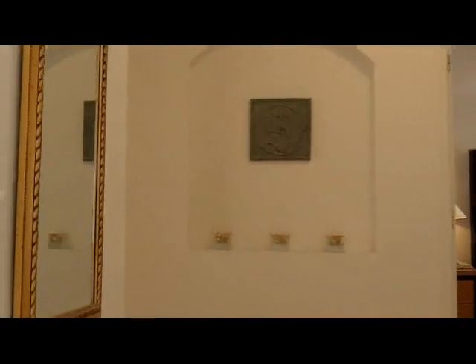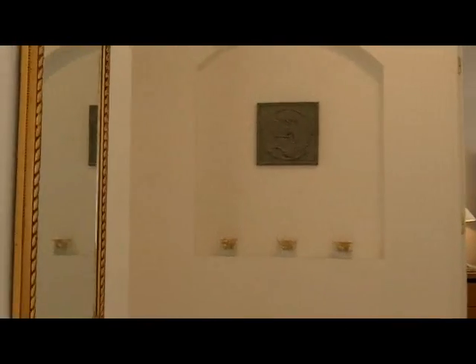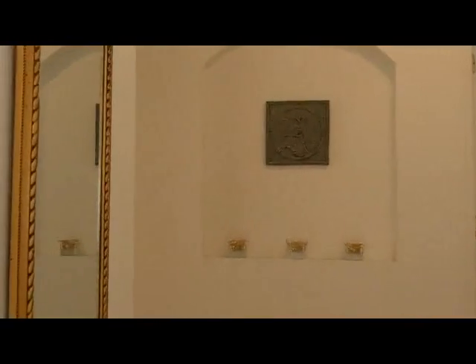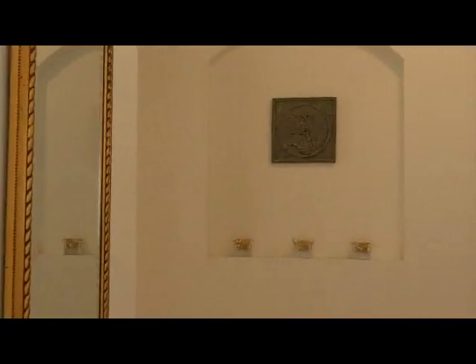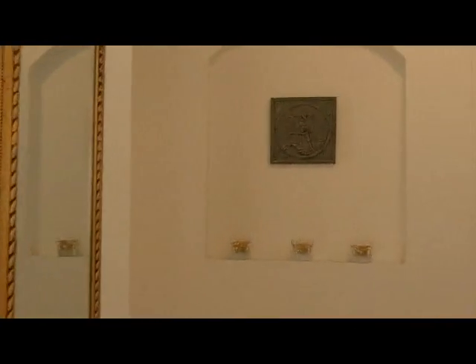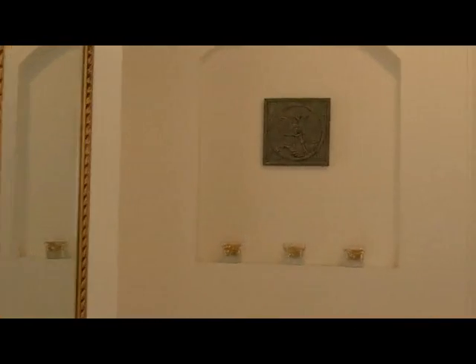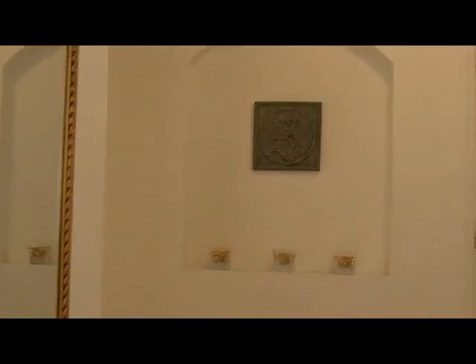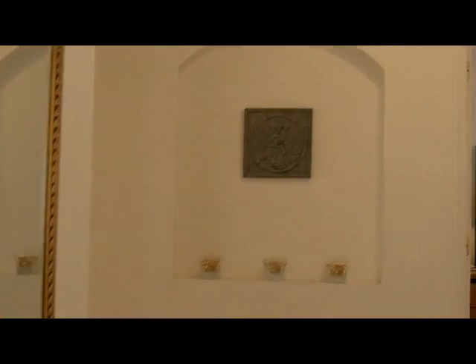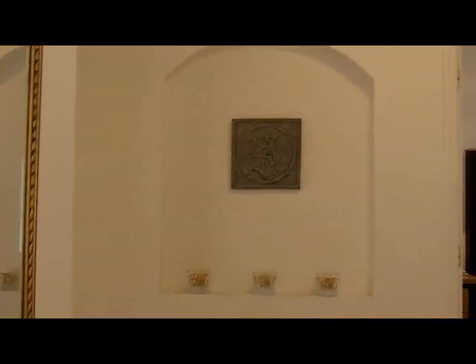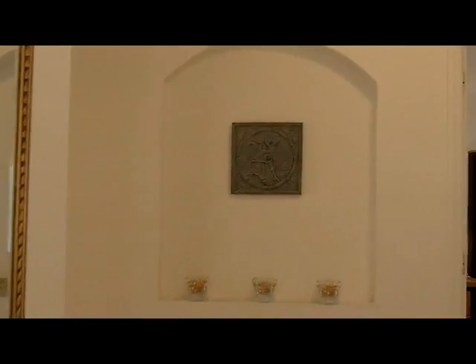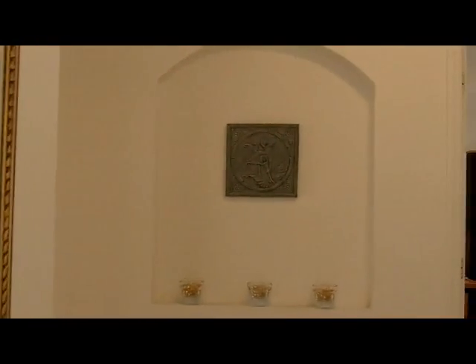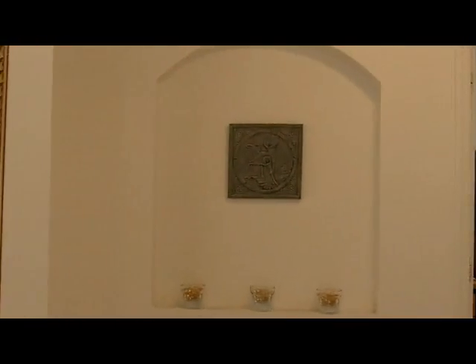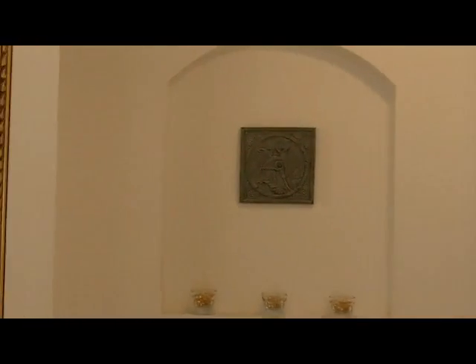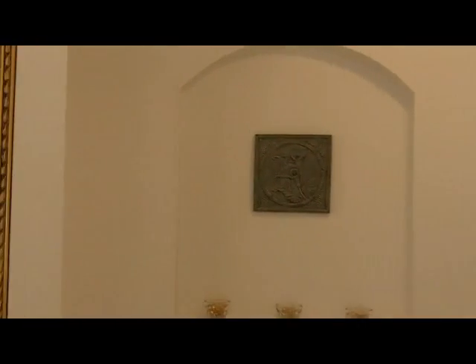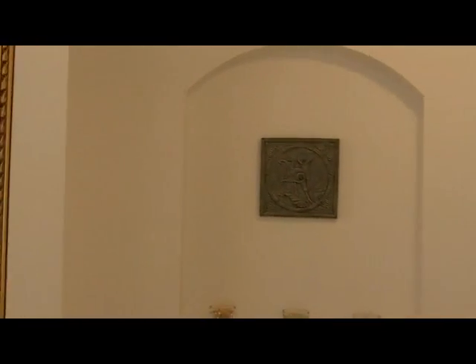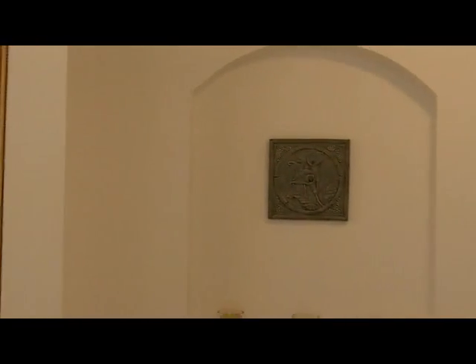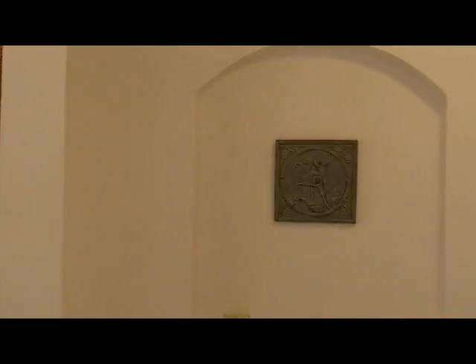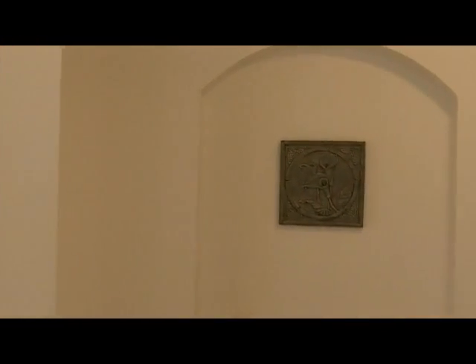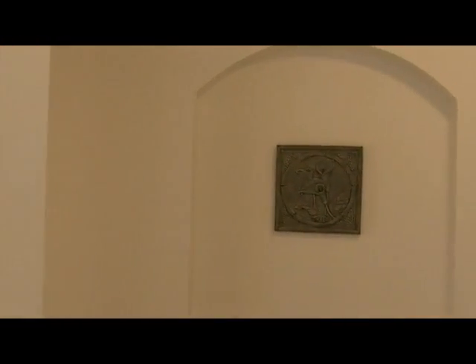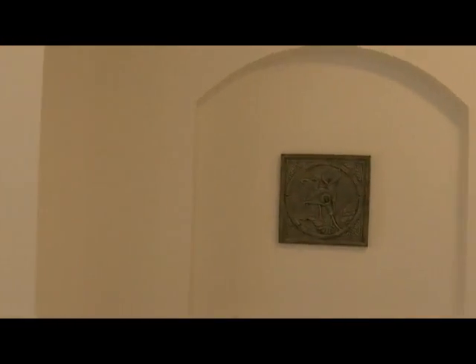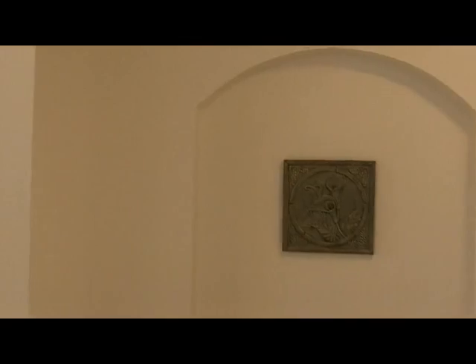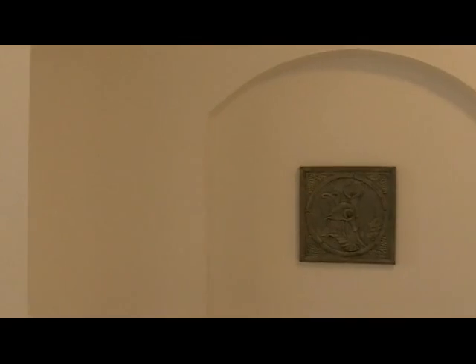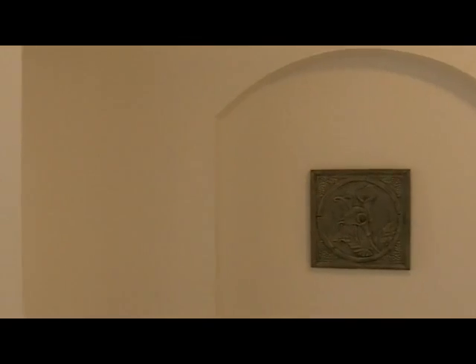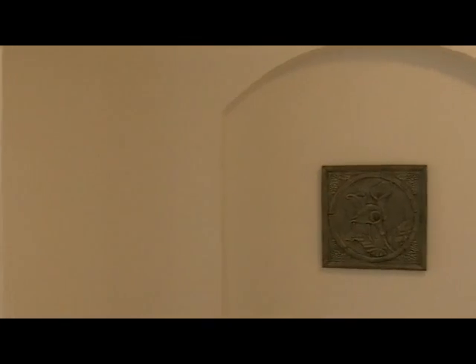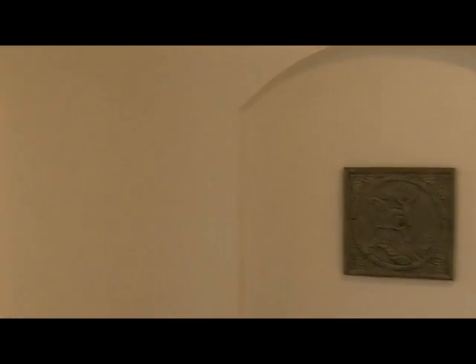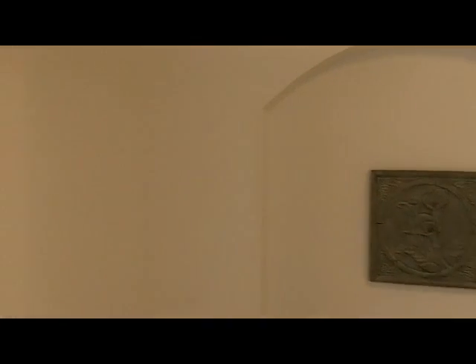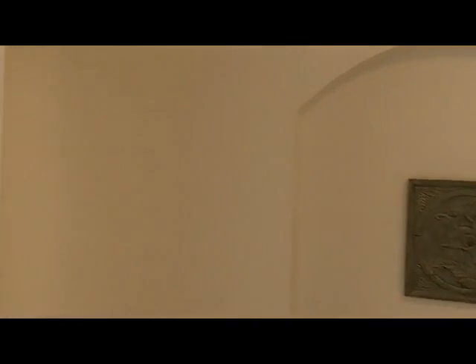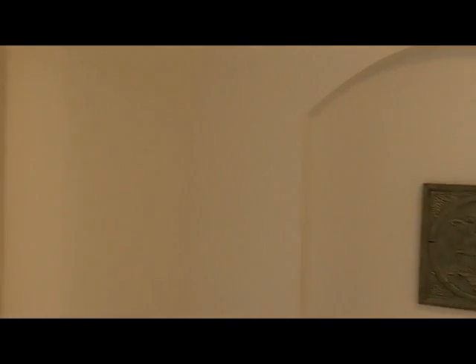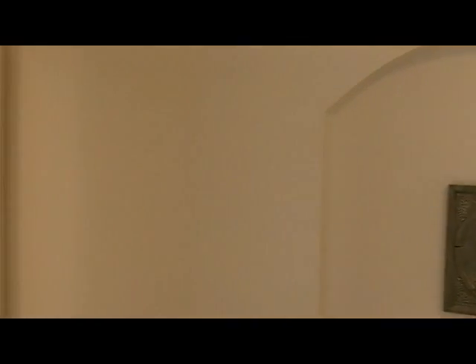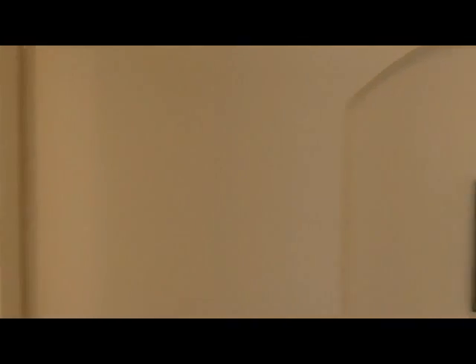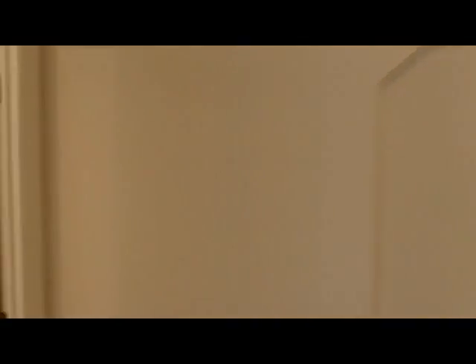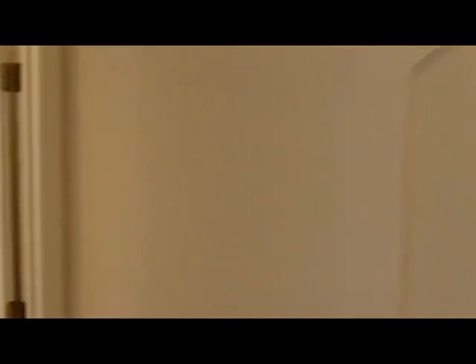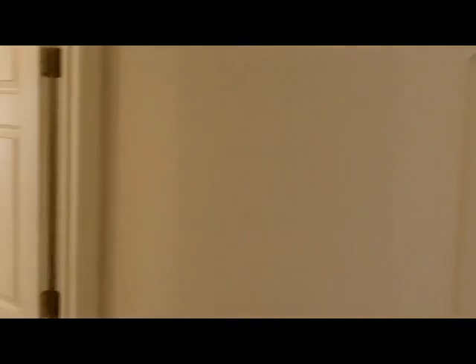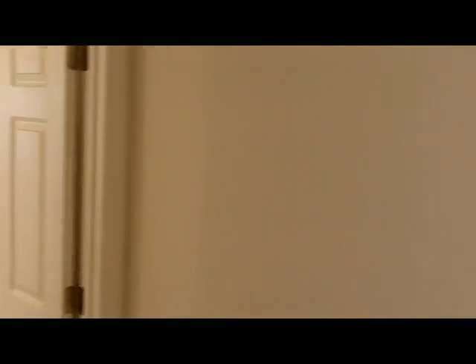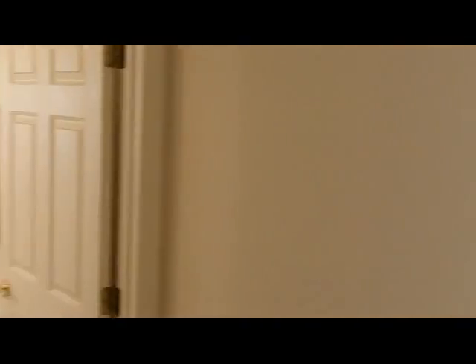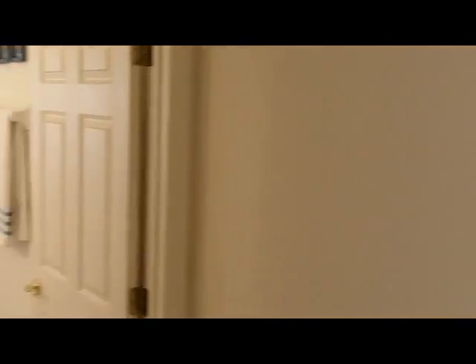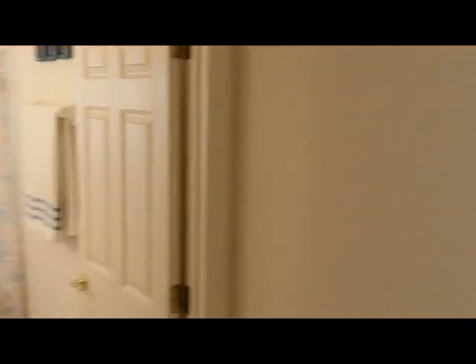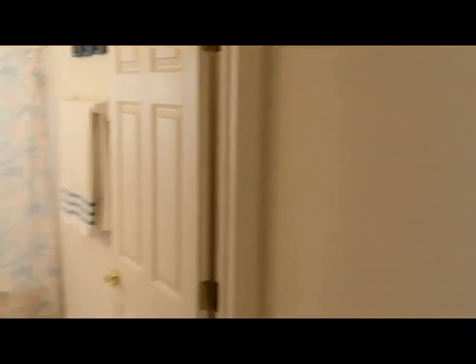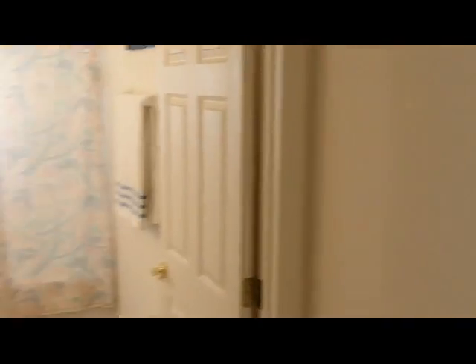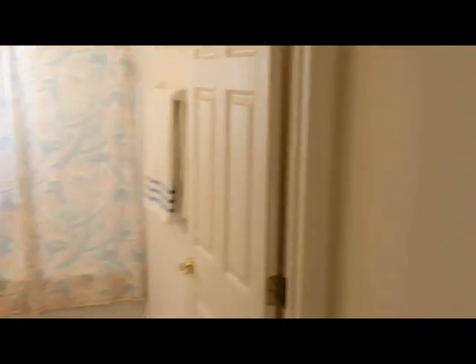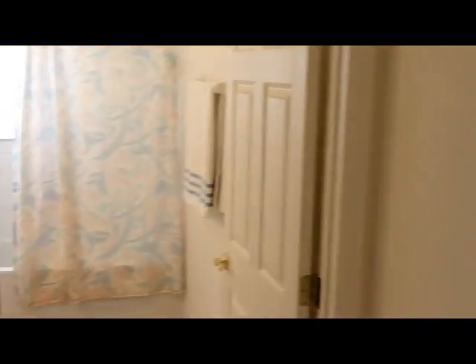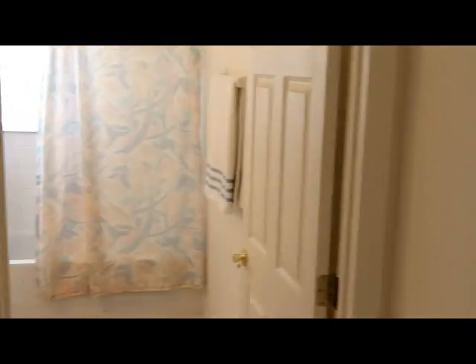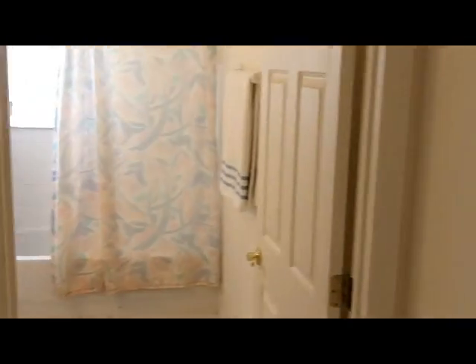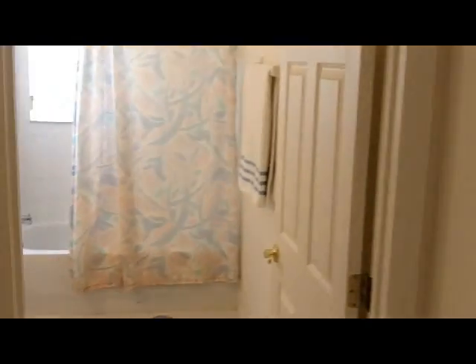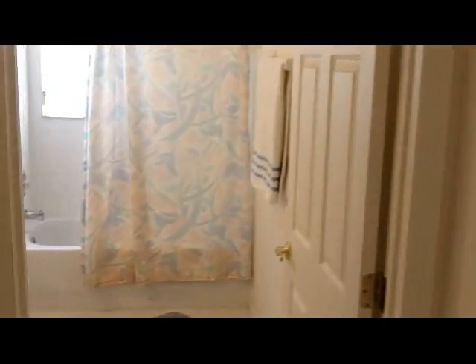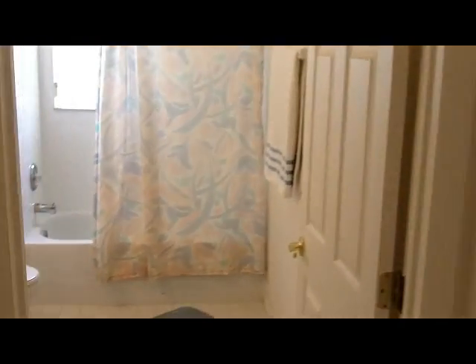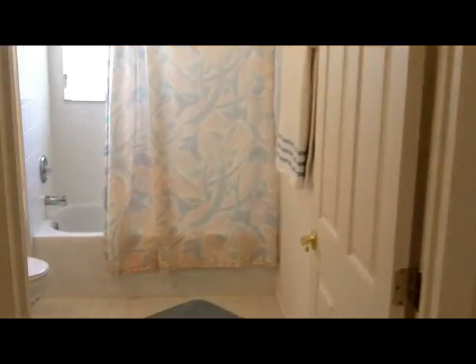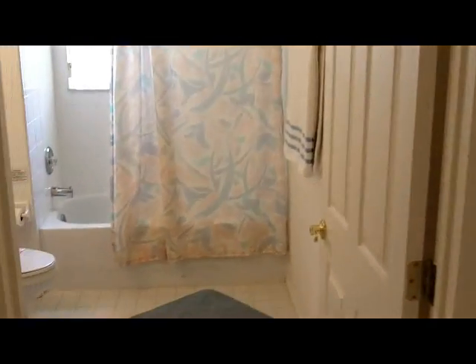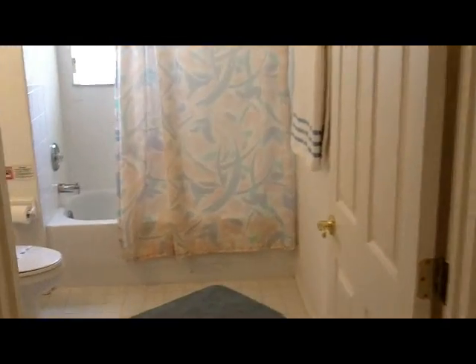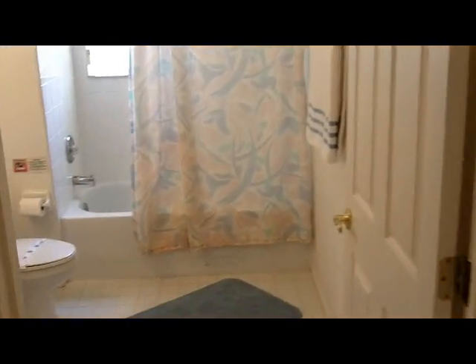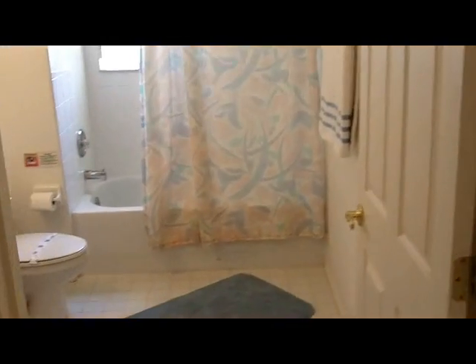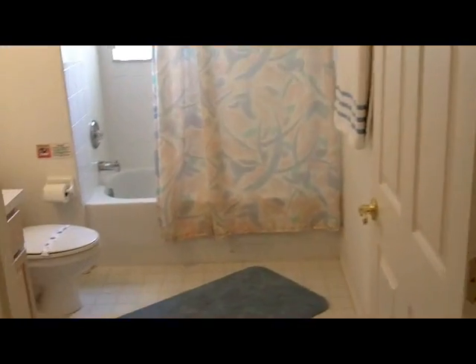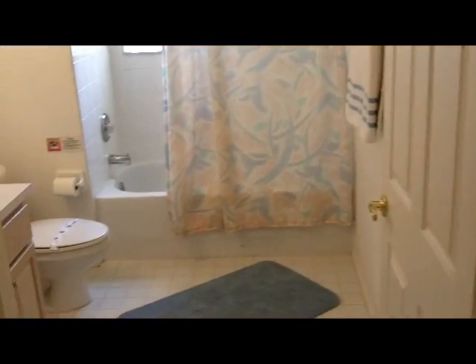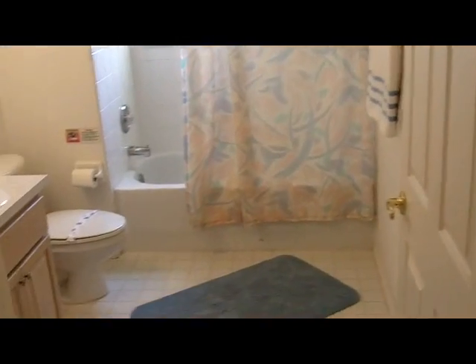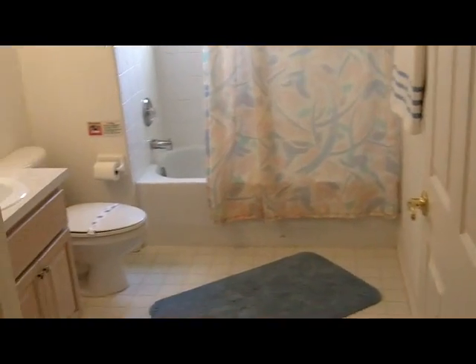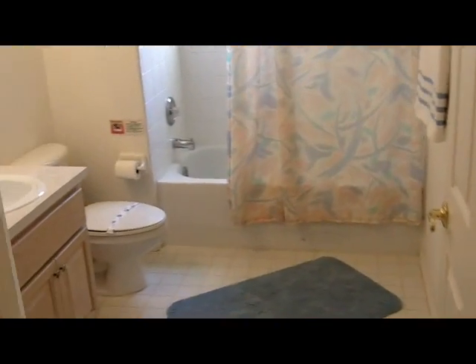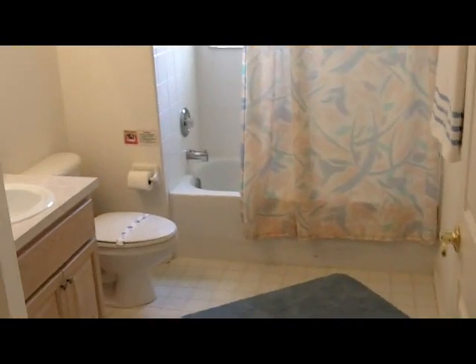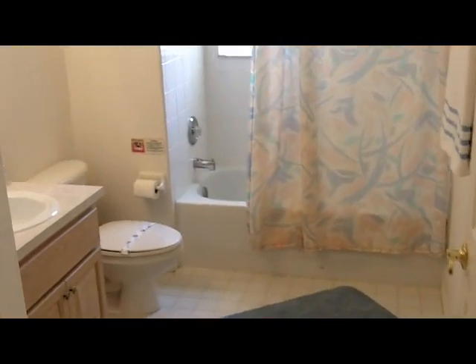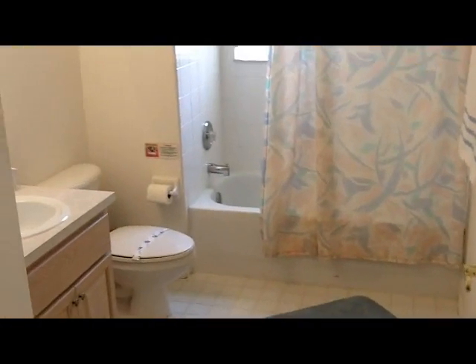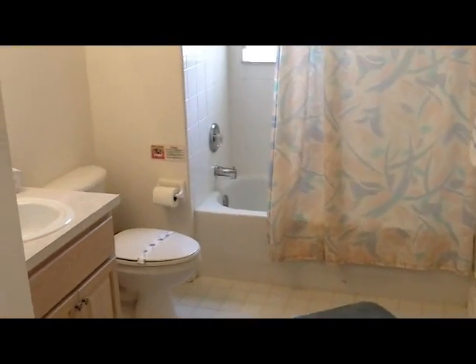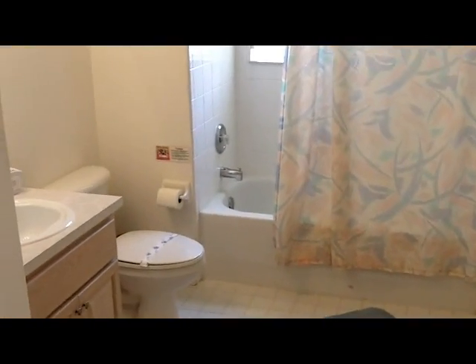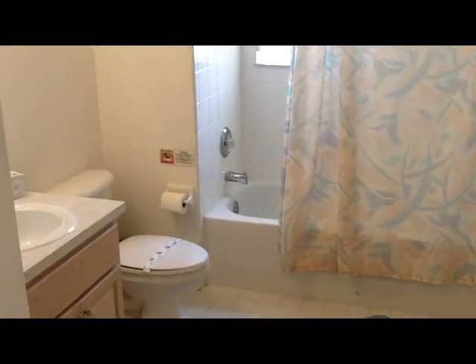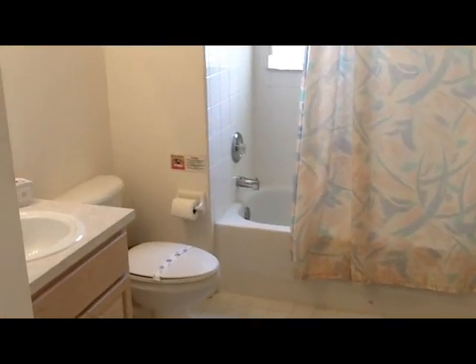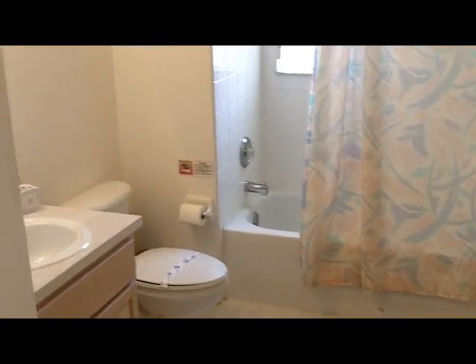As we get to the top of the stairs, we will turn left, and there we'll see a full bathroom with tub and shower.